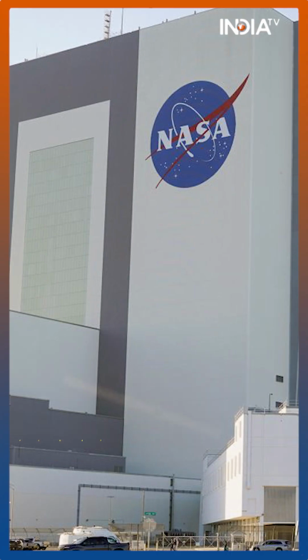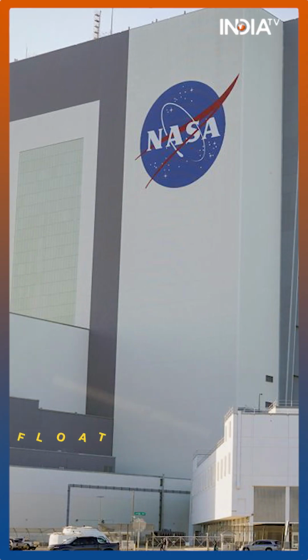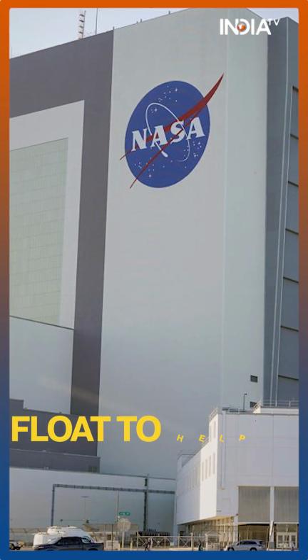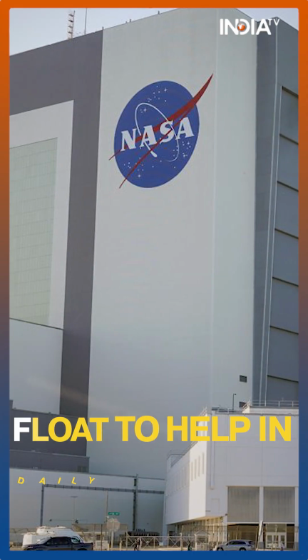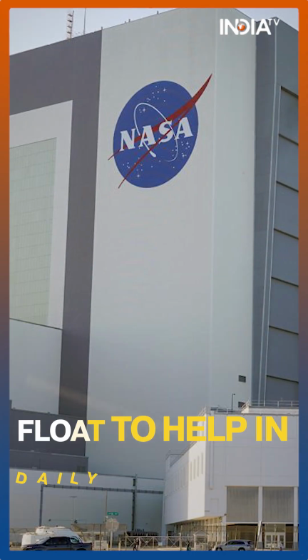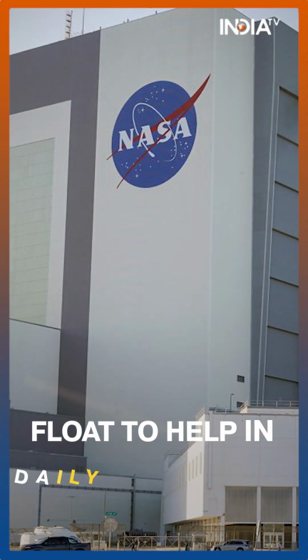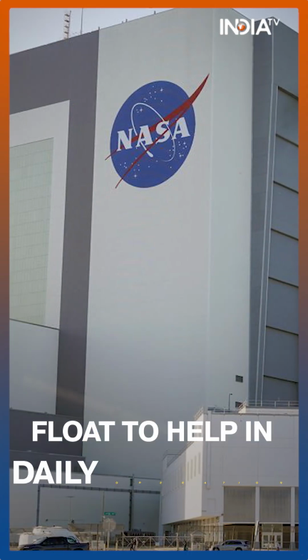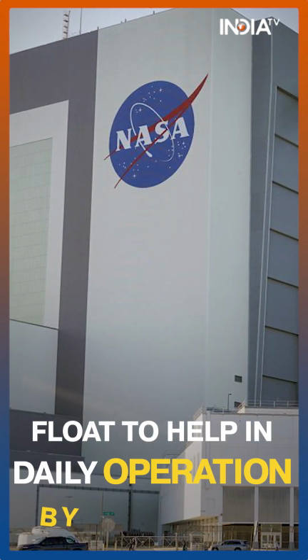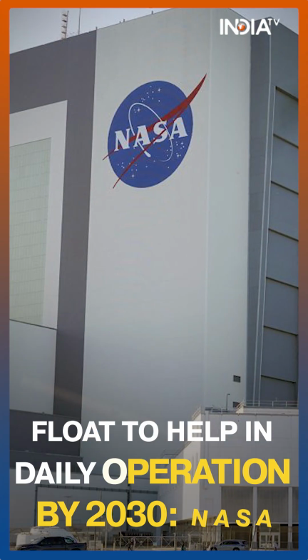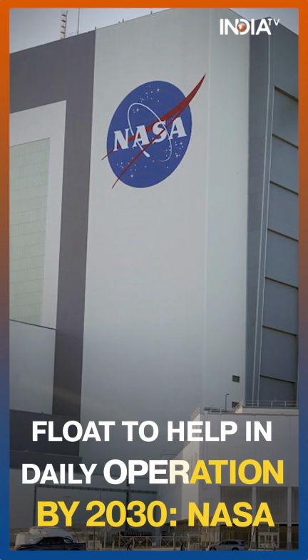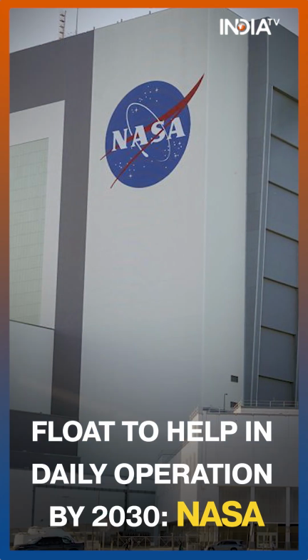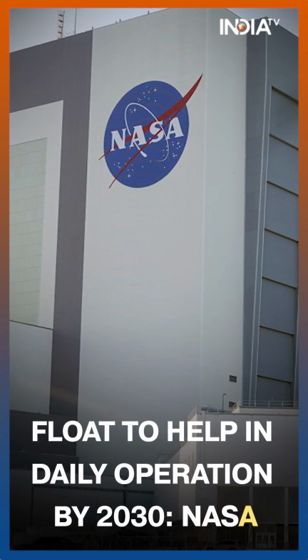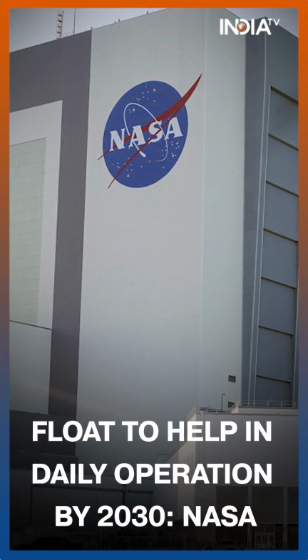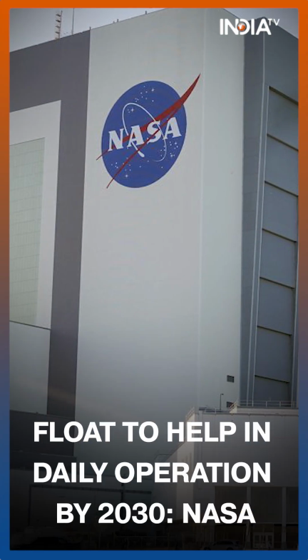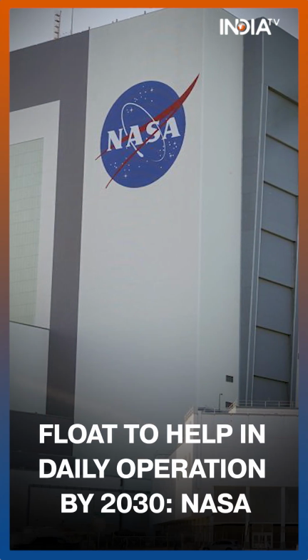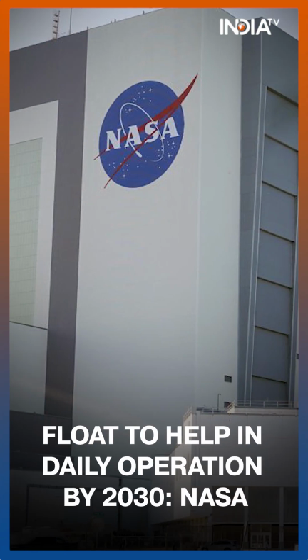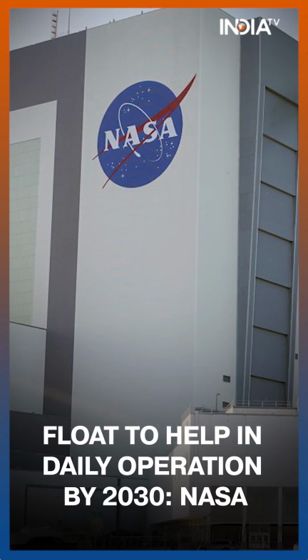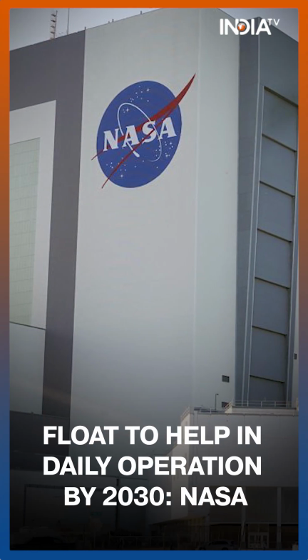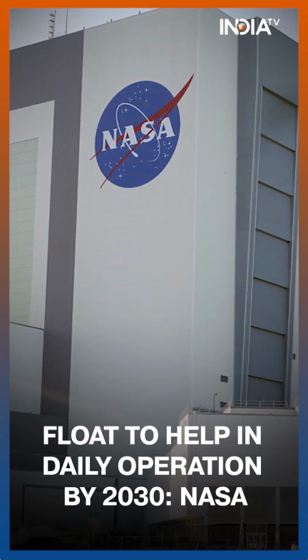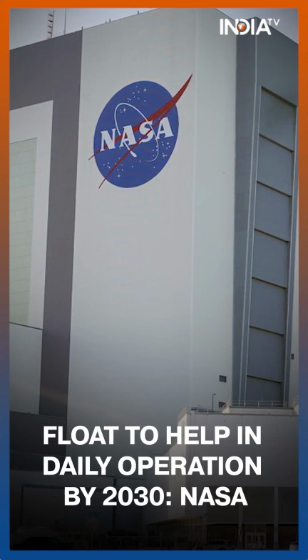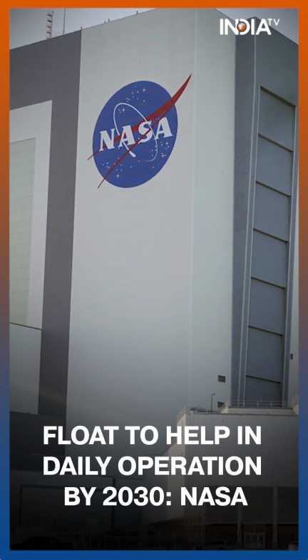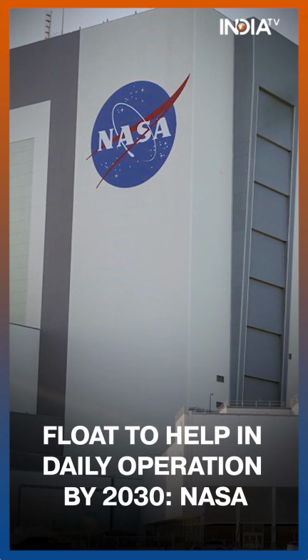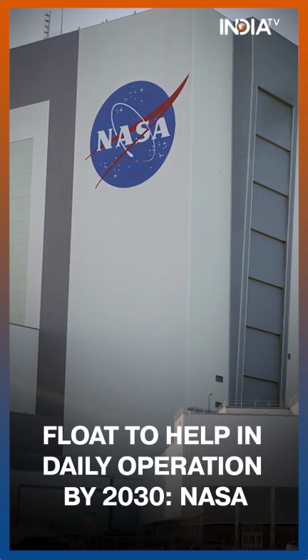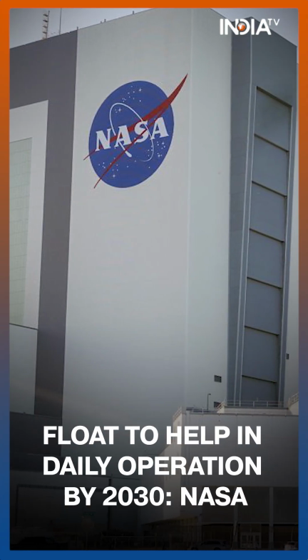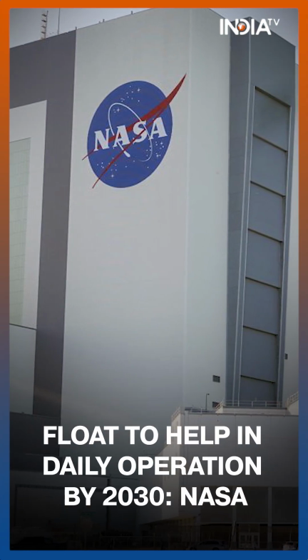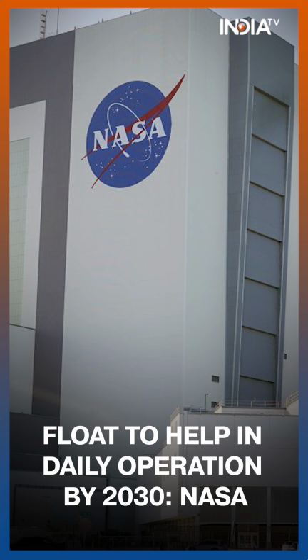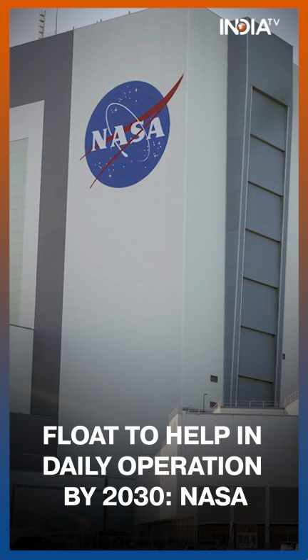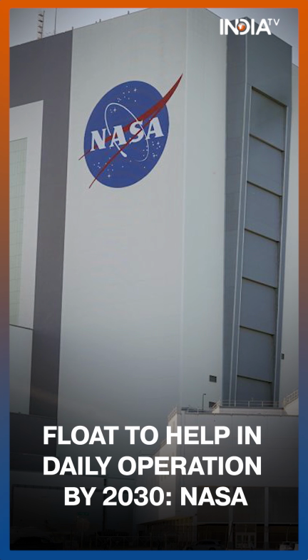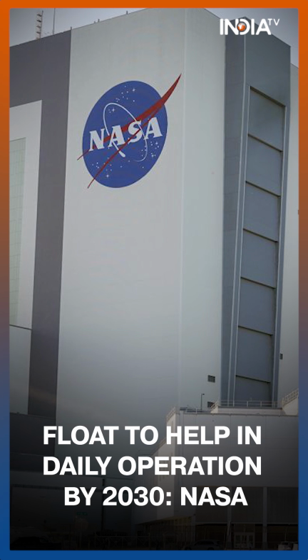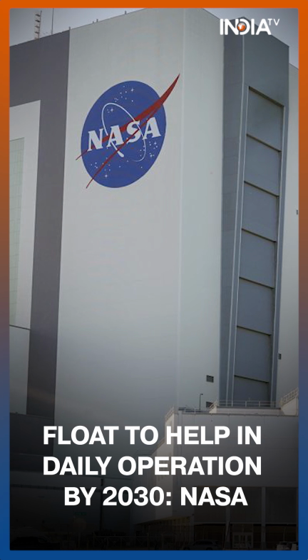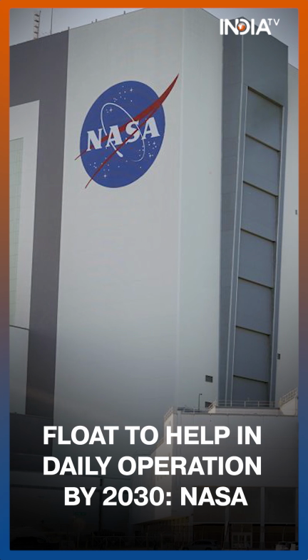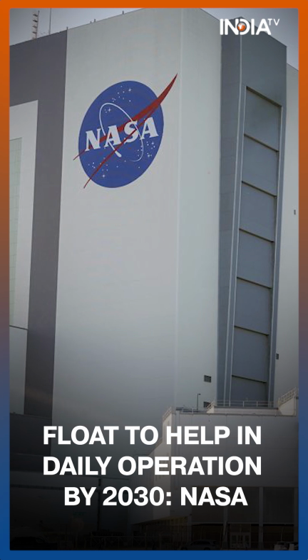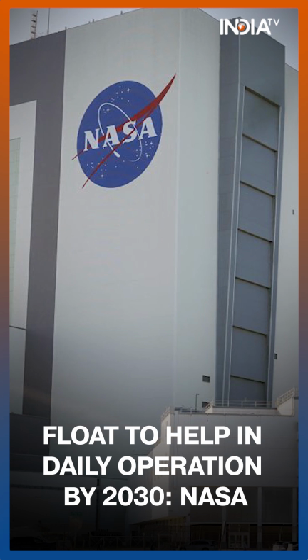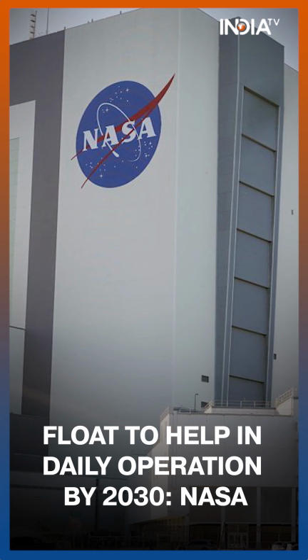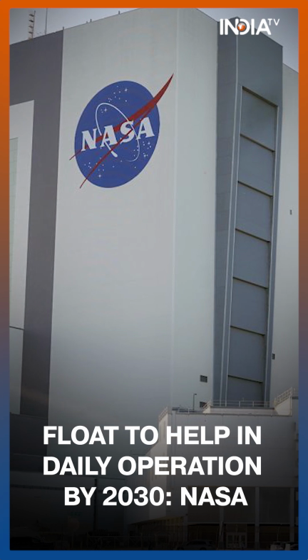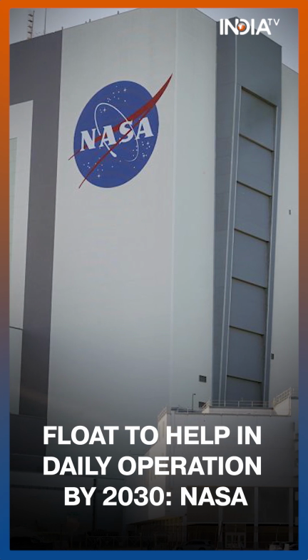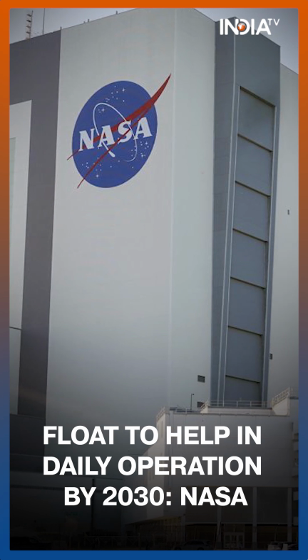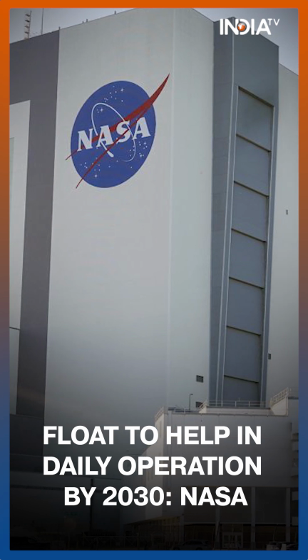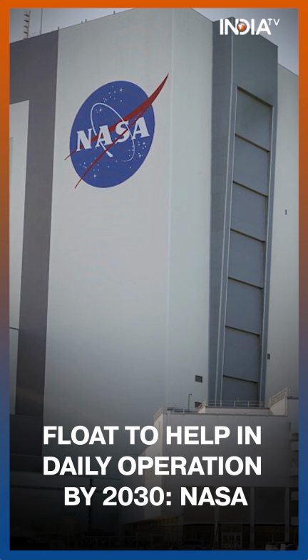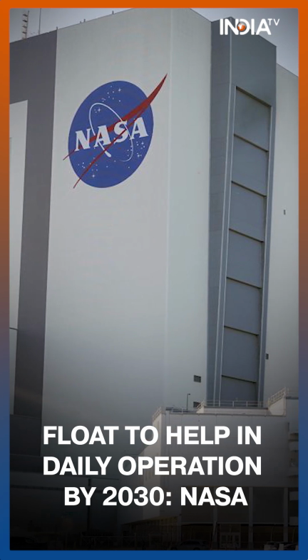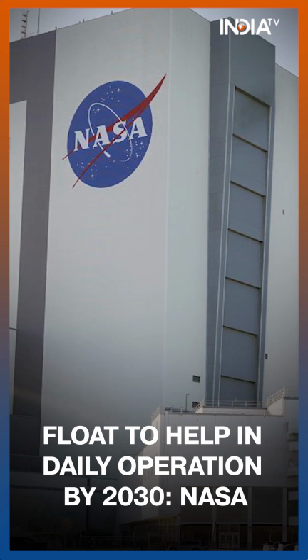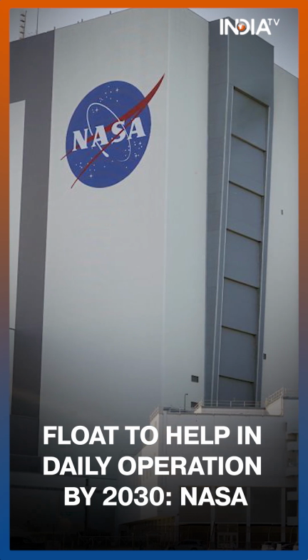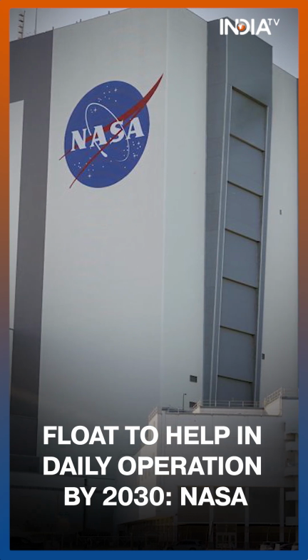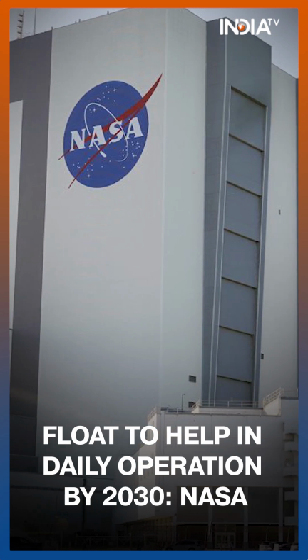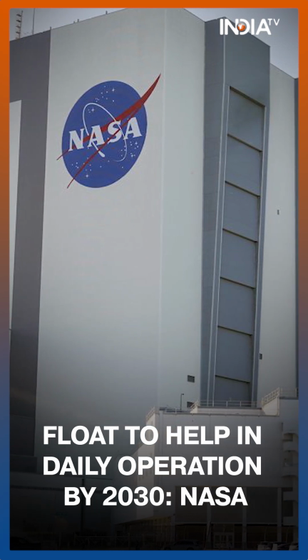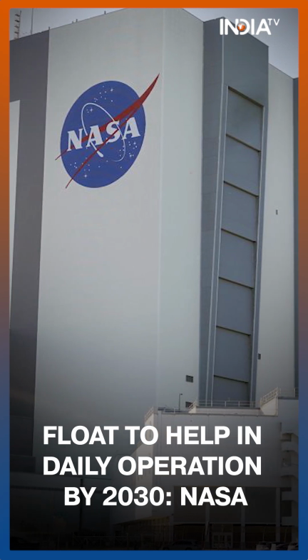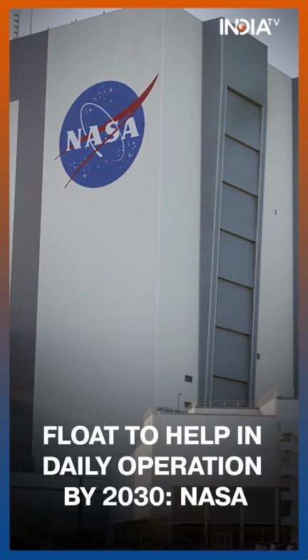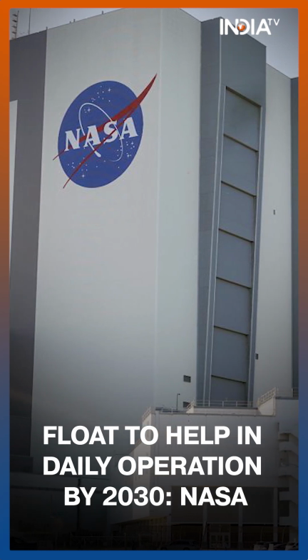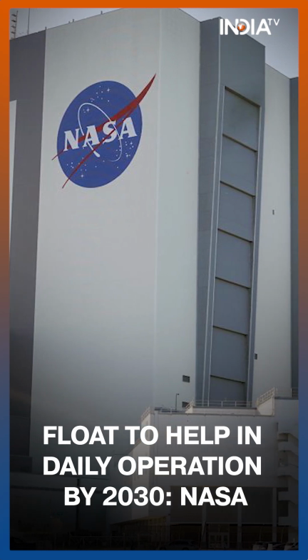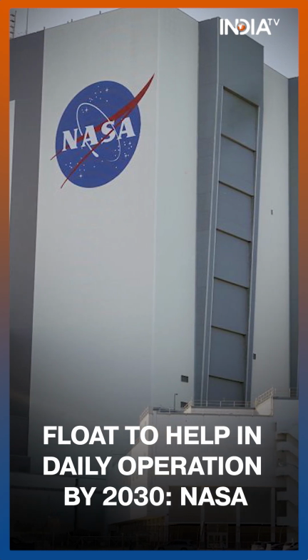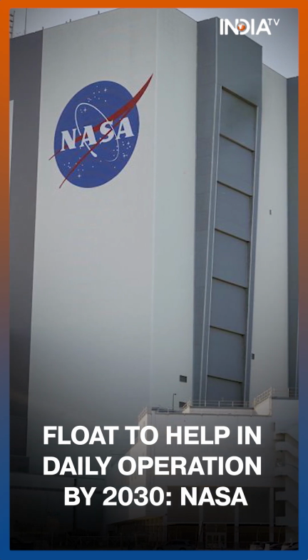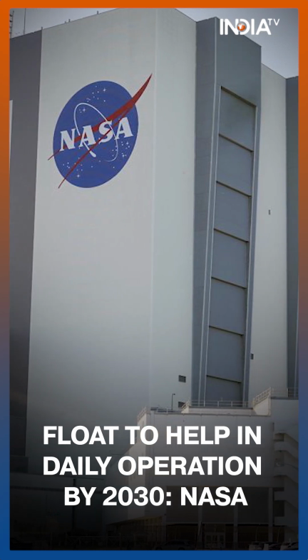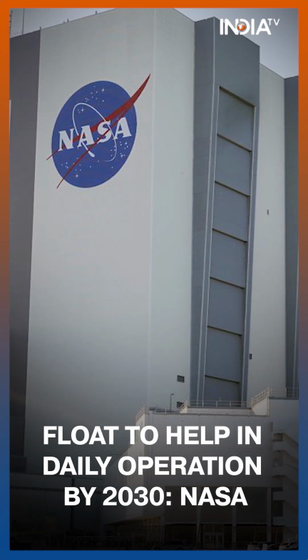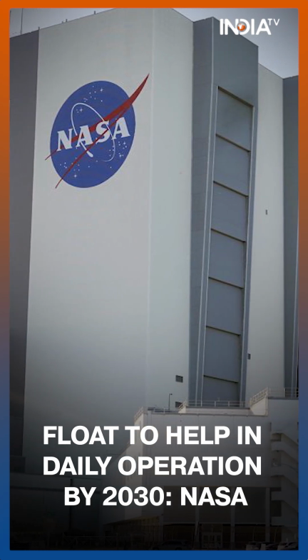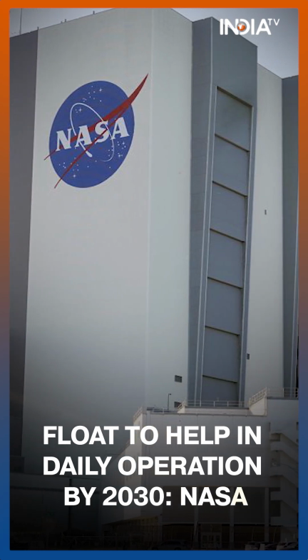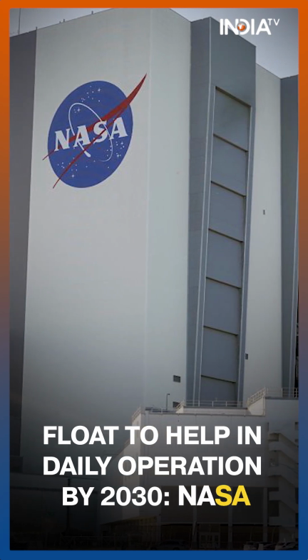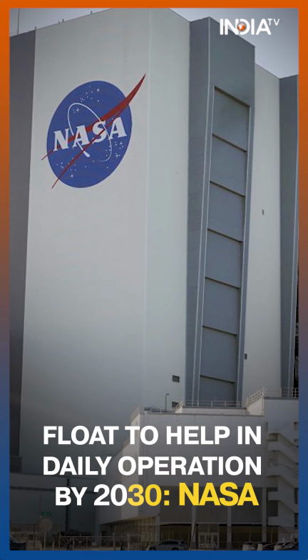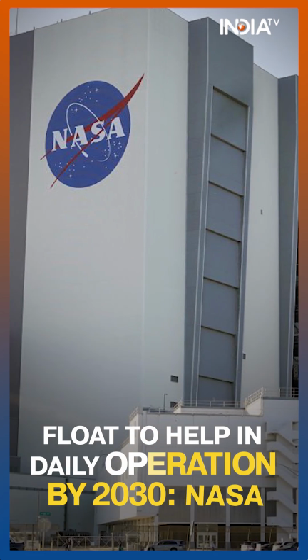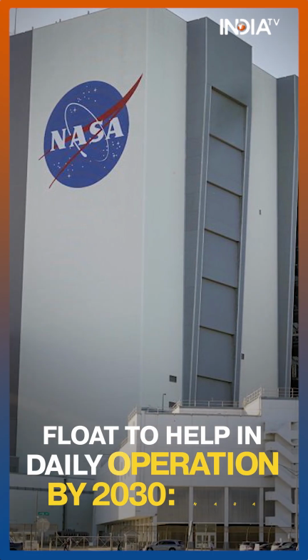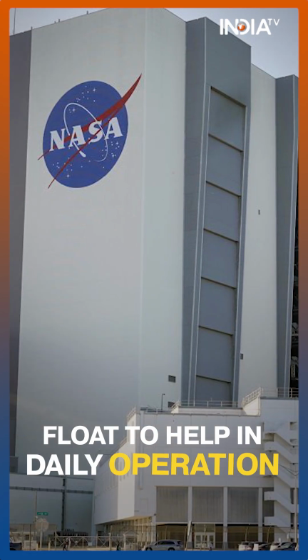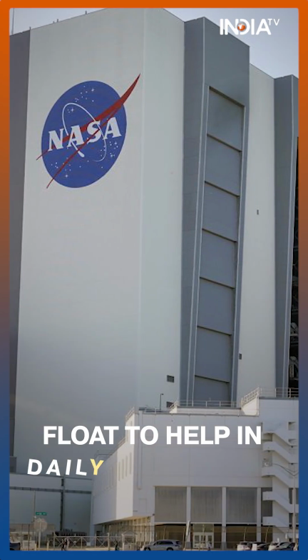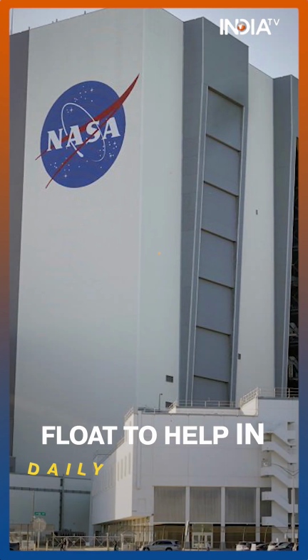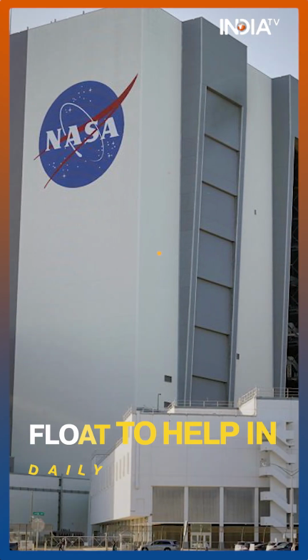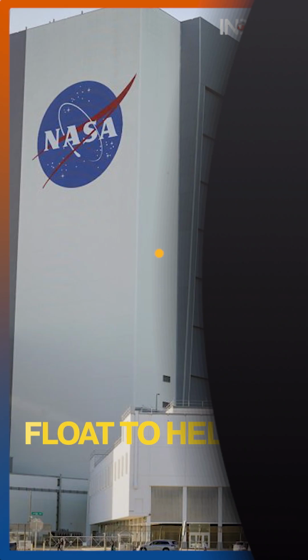According to NASA, the transport system will be critical to the daily operation of a sustainable lunar base in the 2030s.